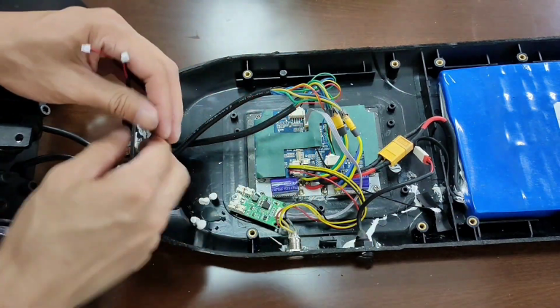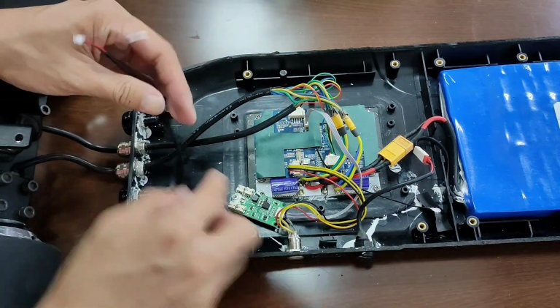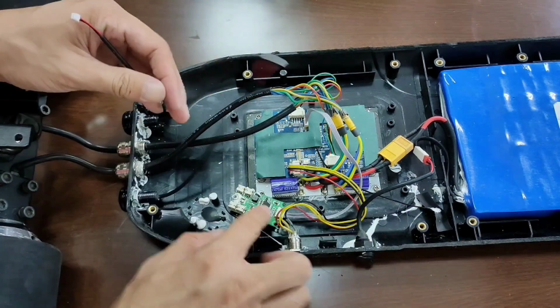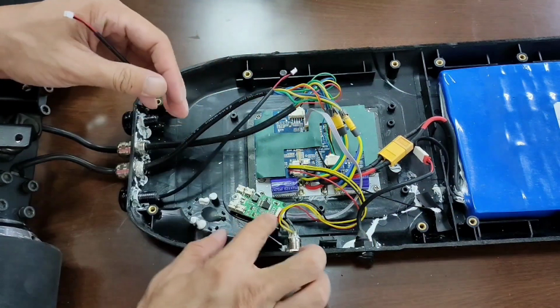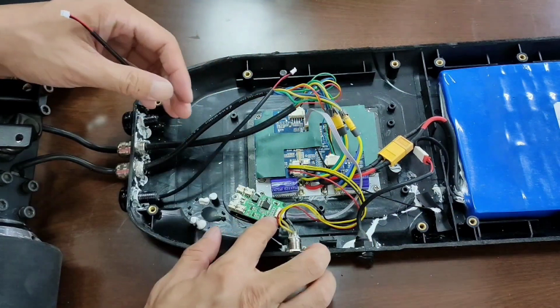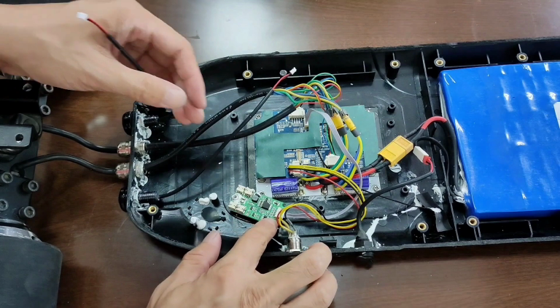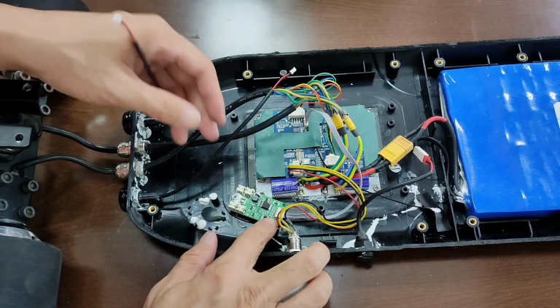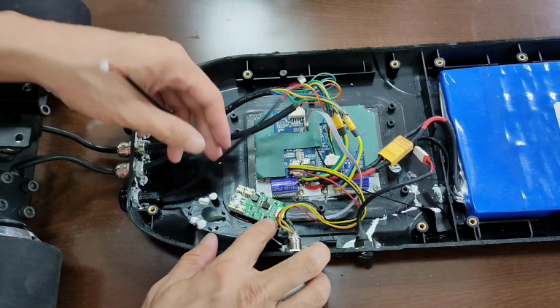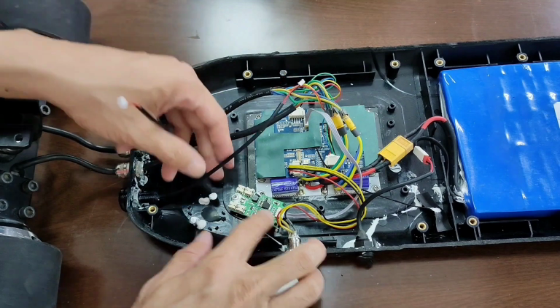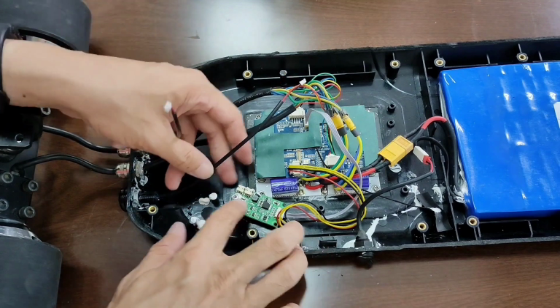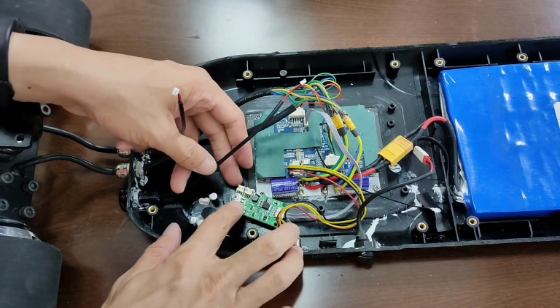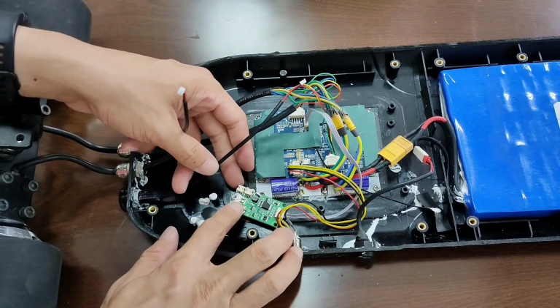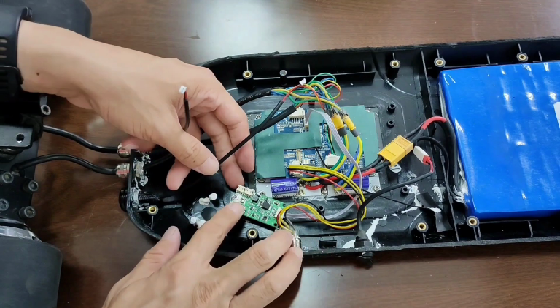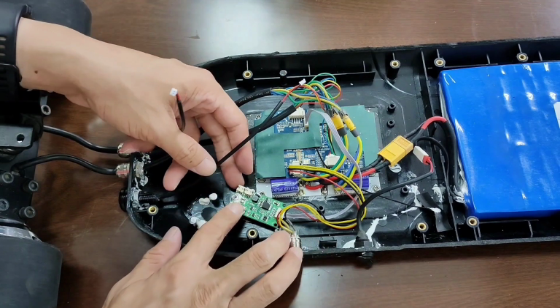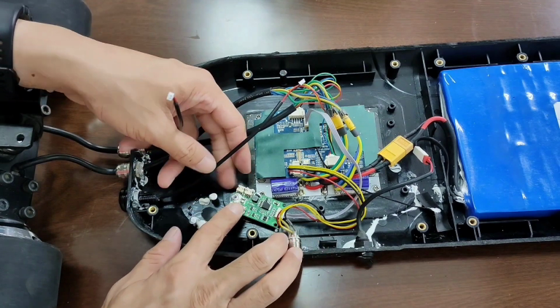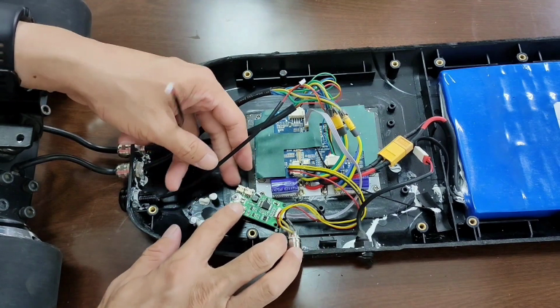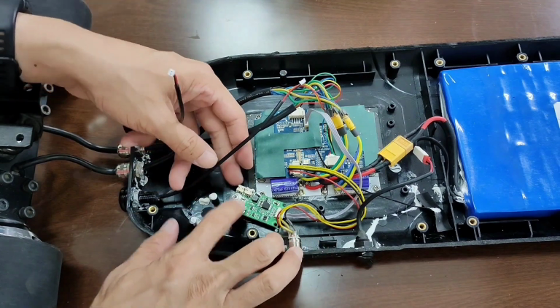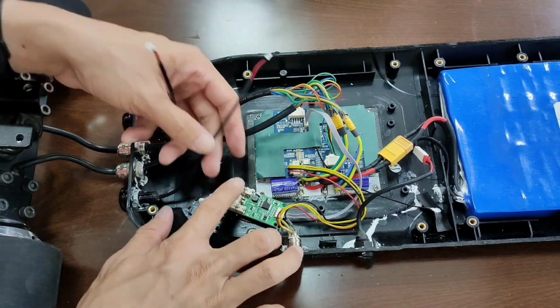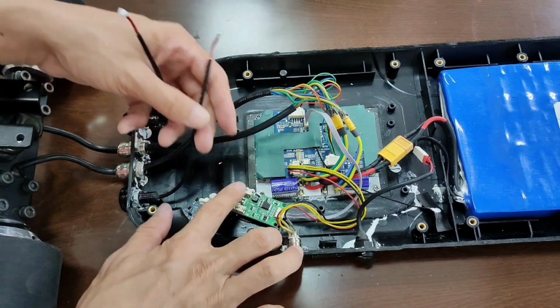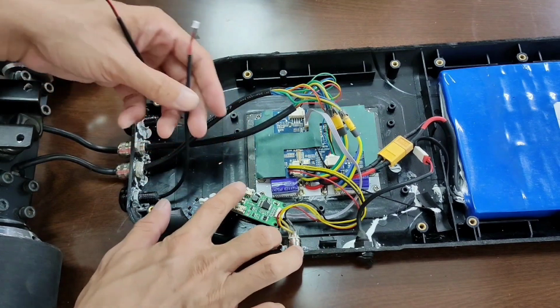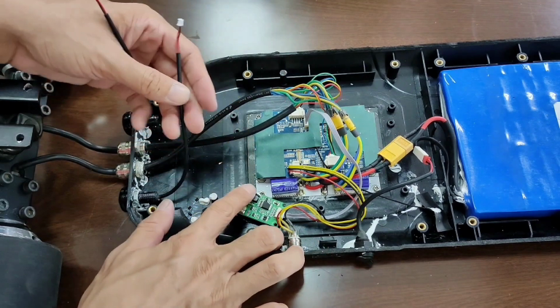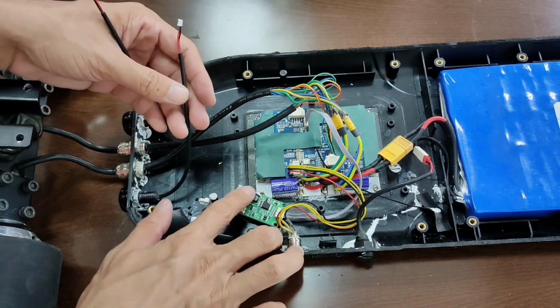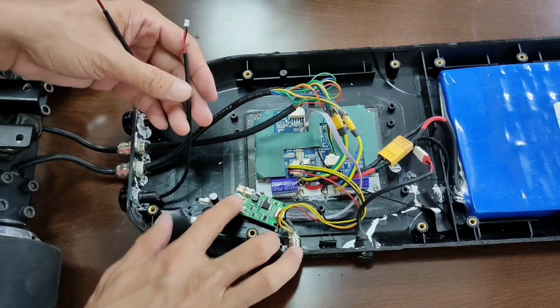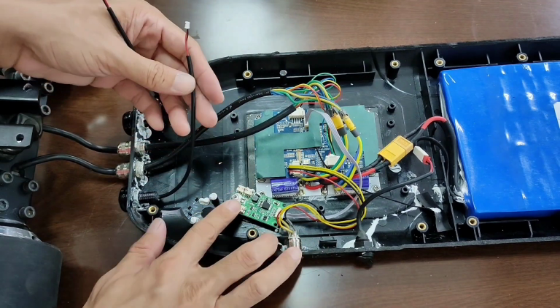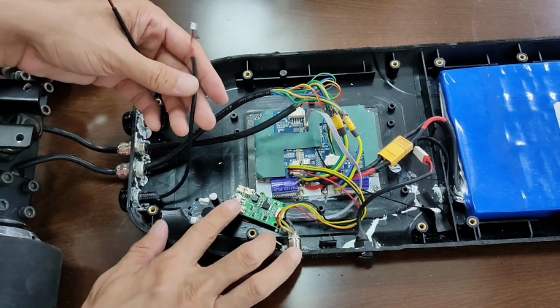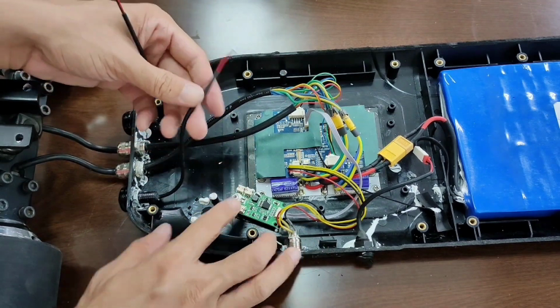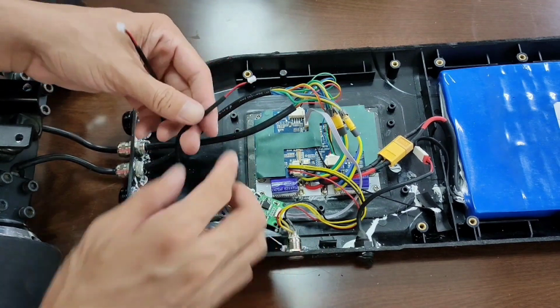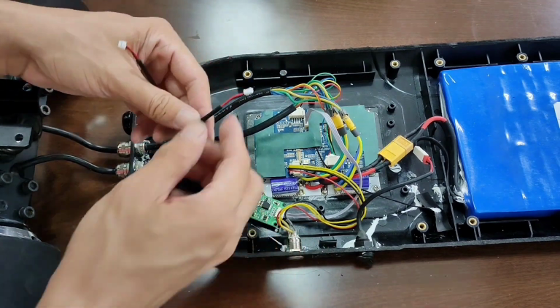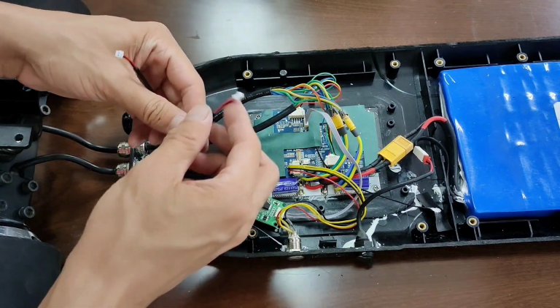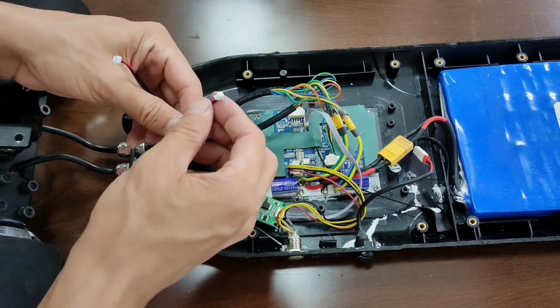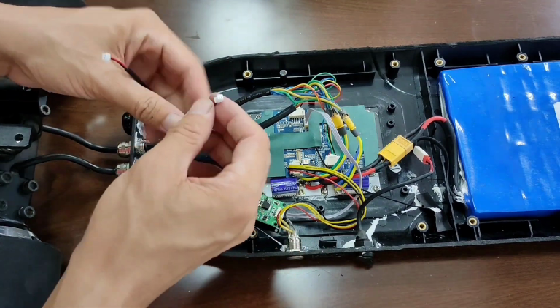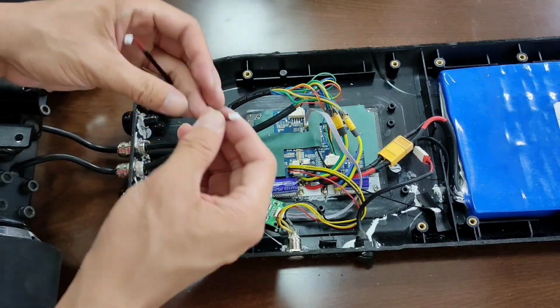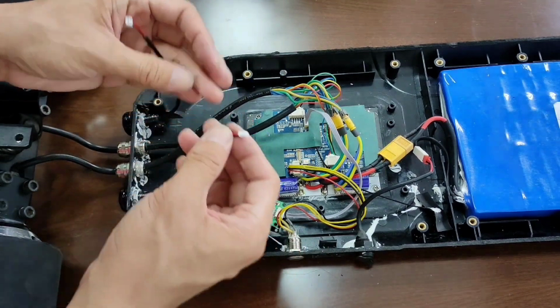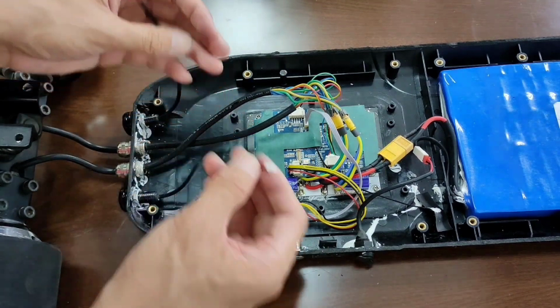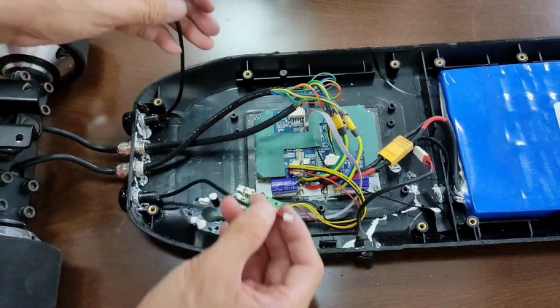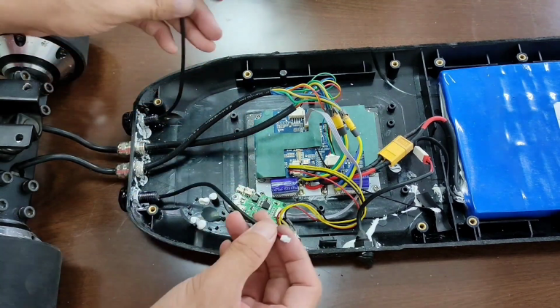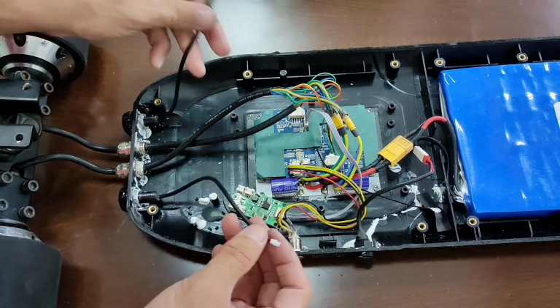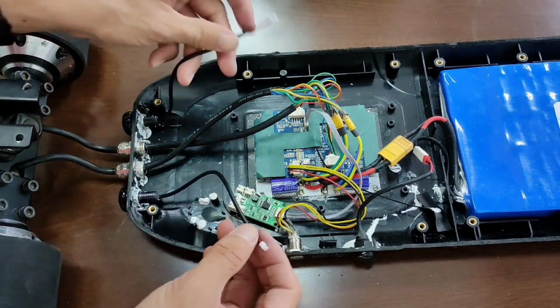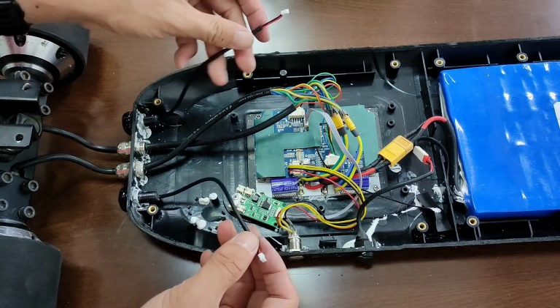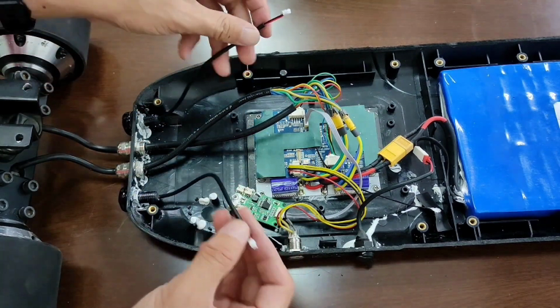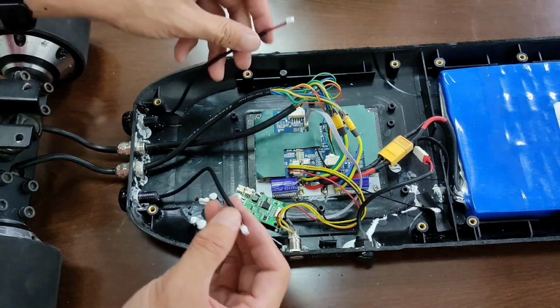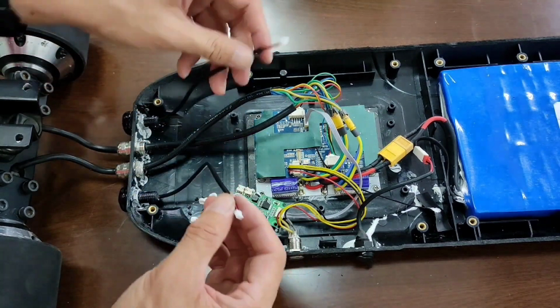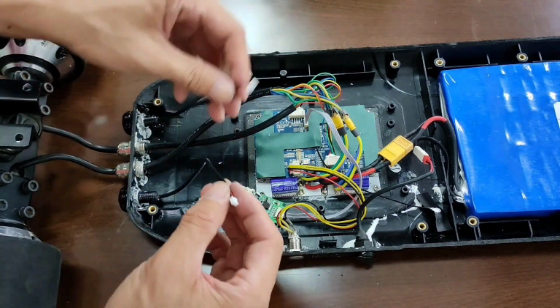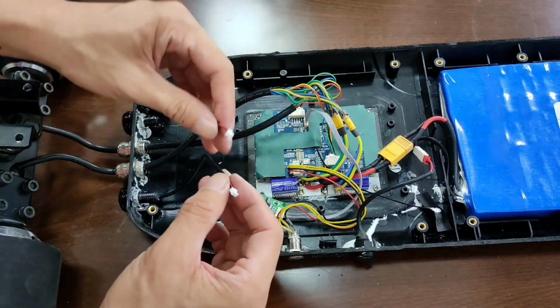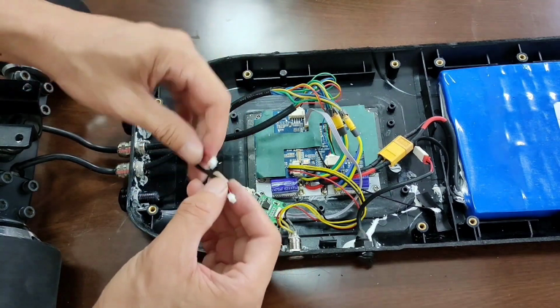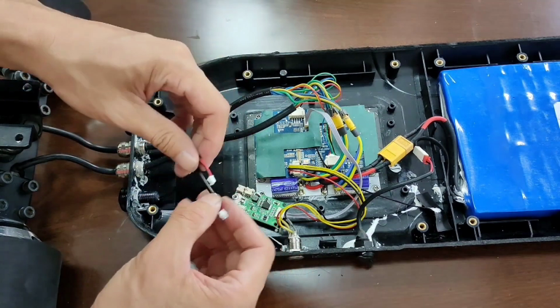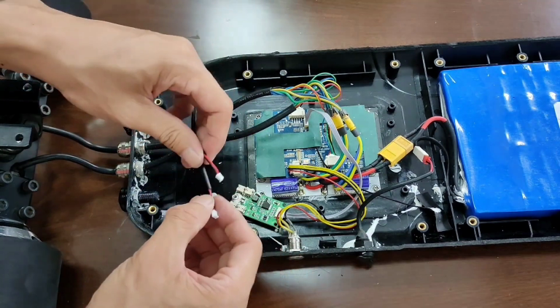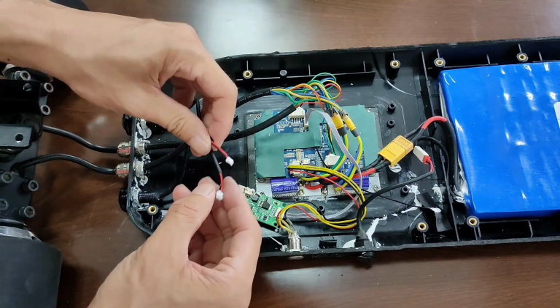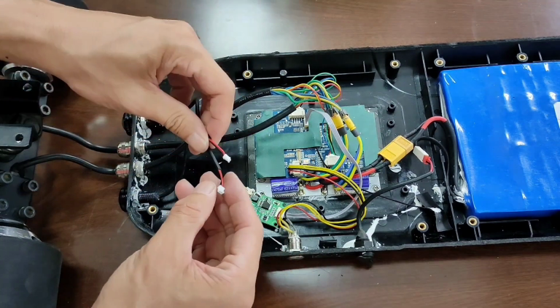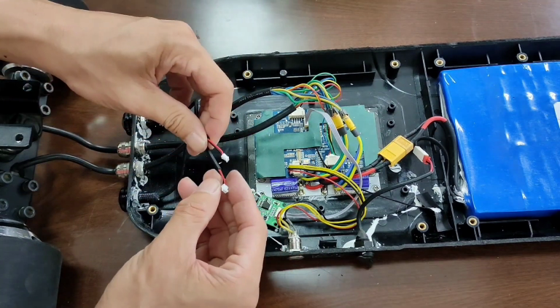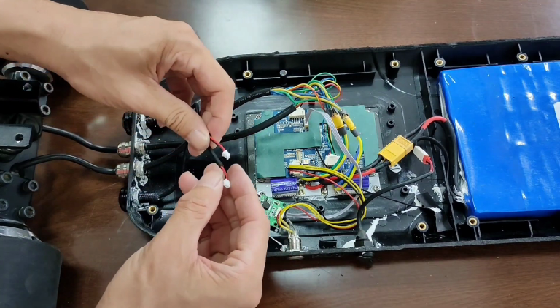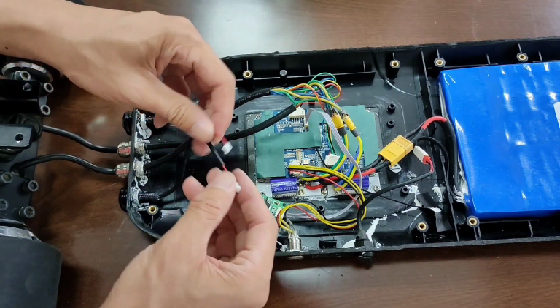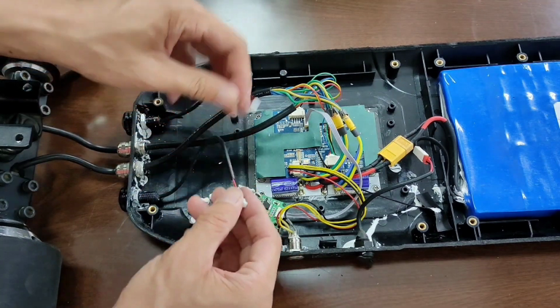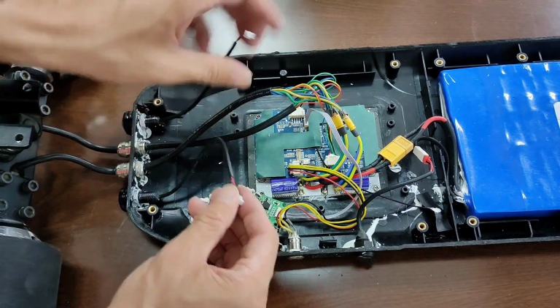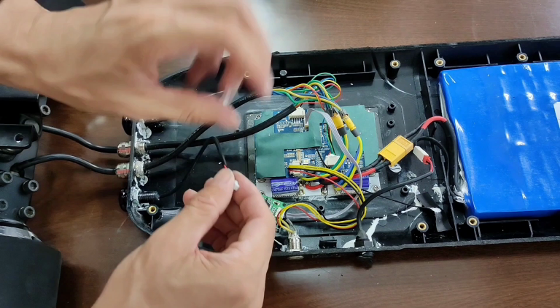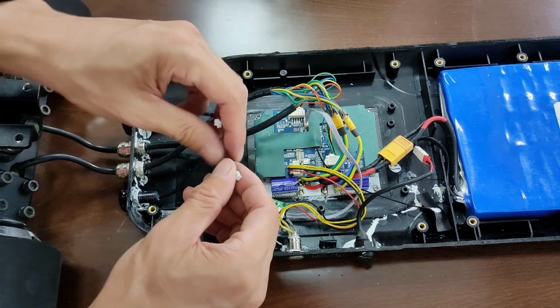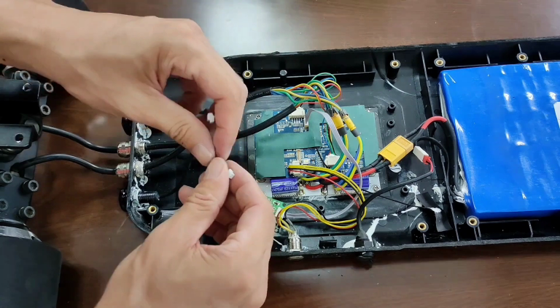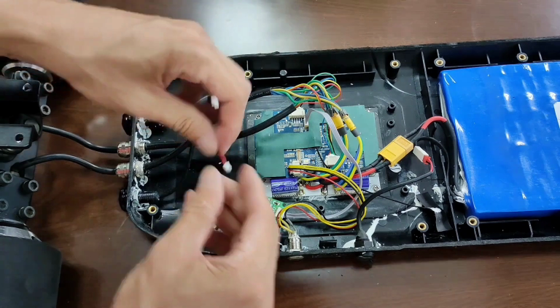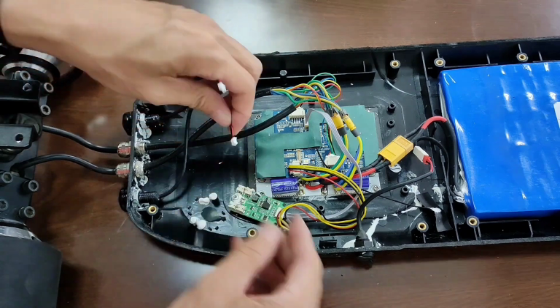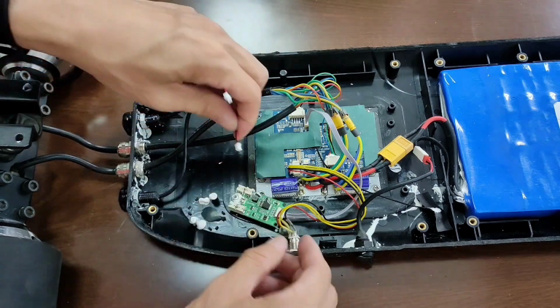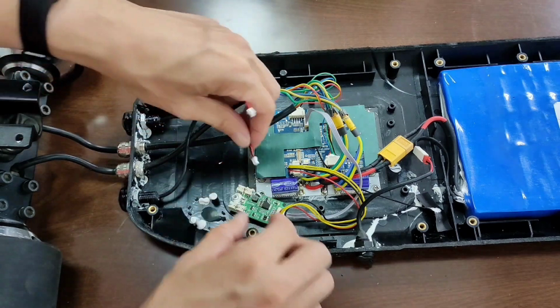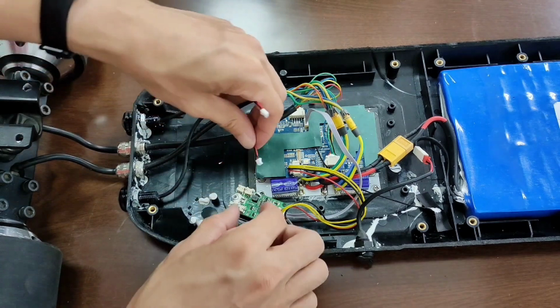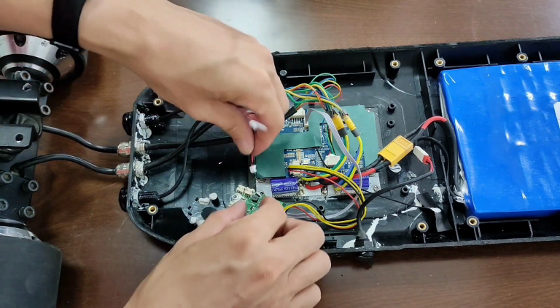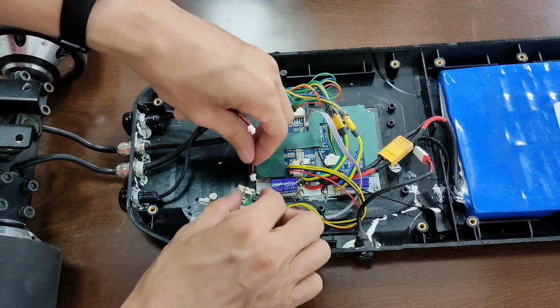This LED driver has four connectors. Two are for the tail light, which will make the lights flash when you brake.